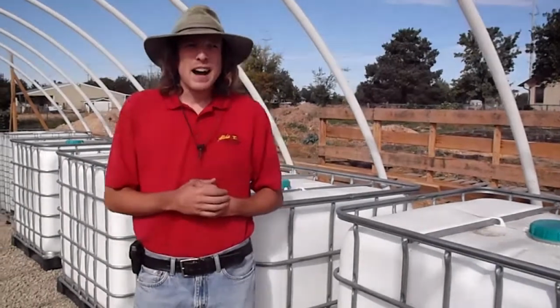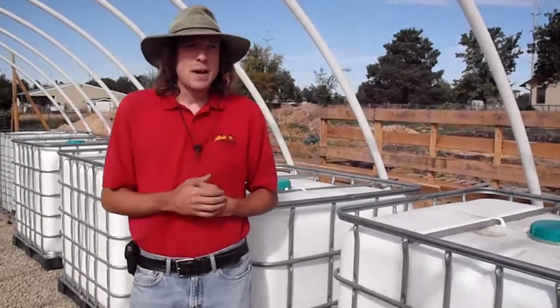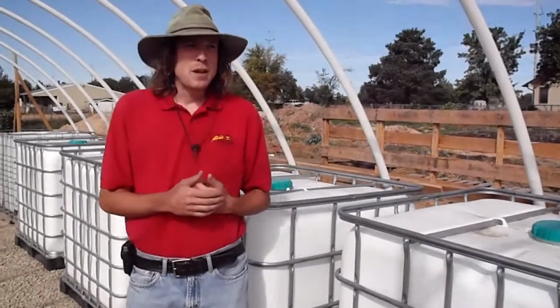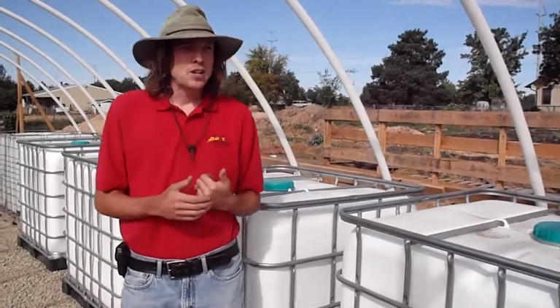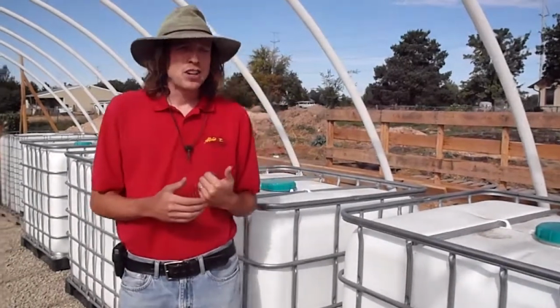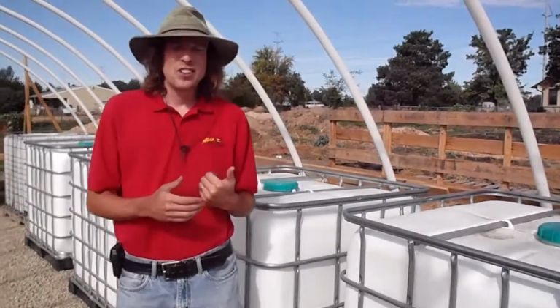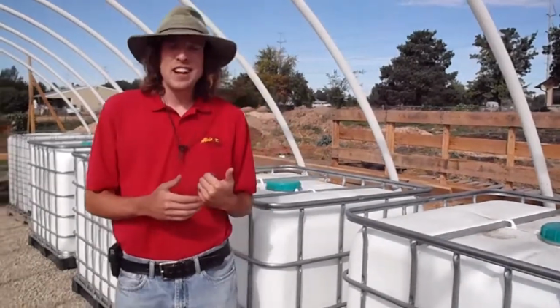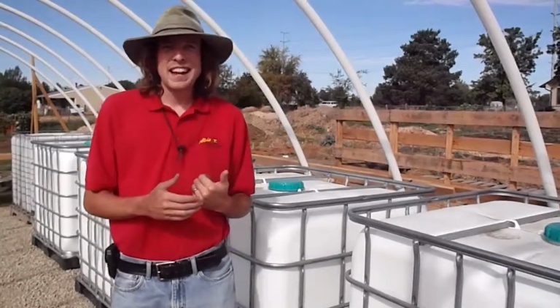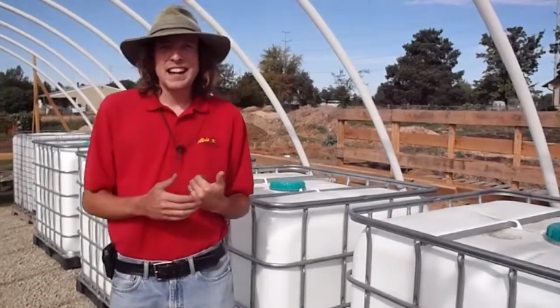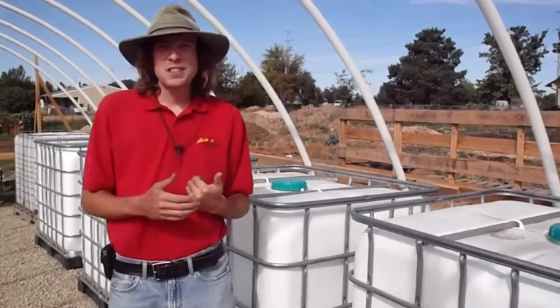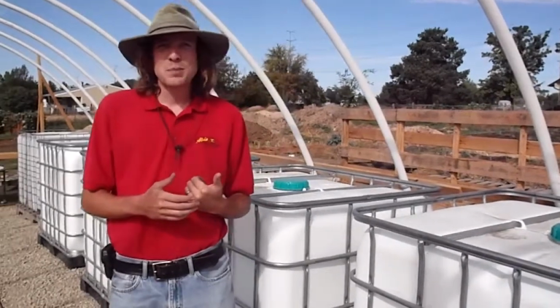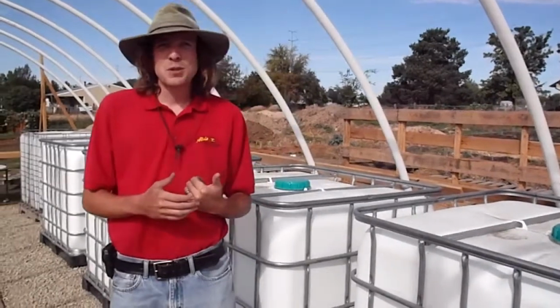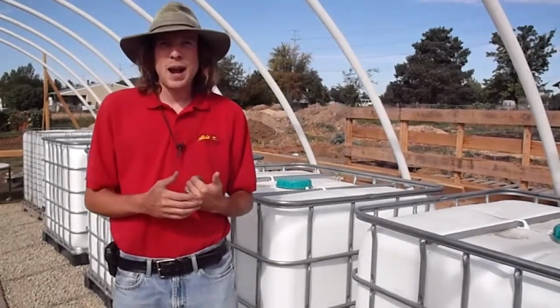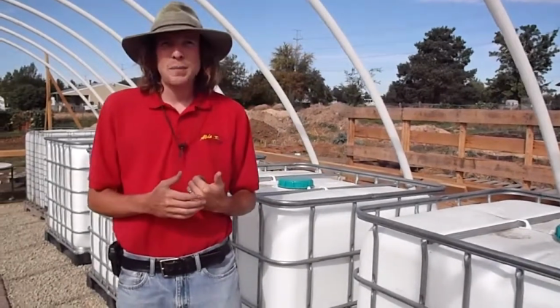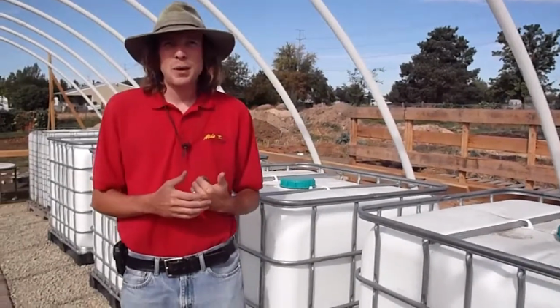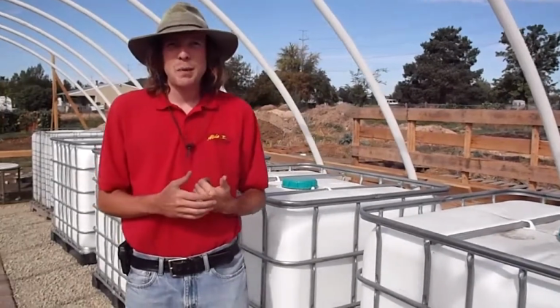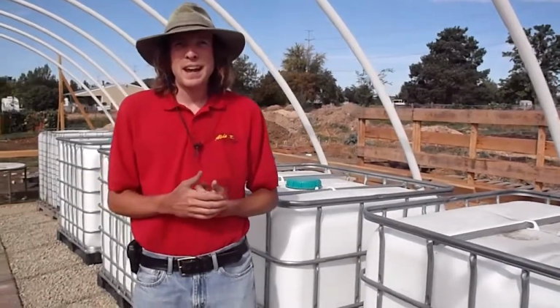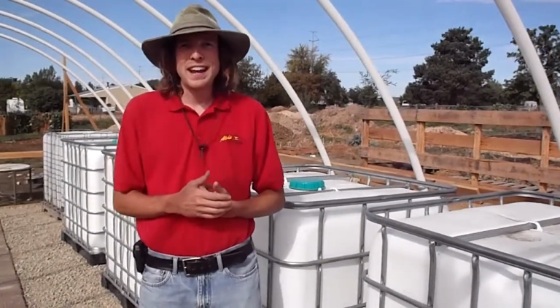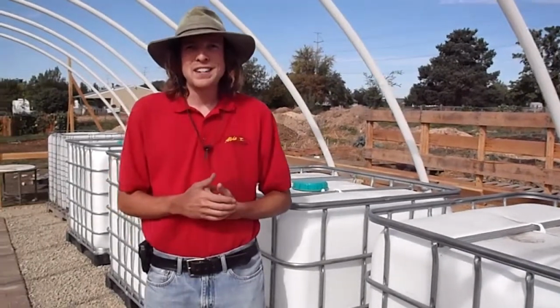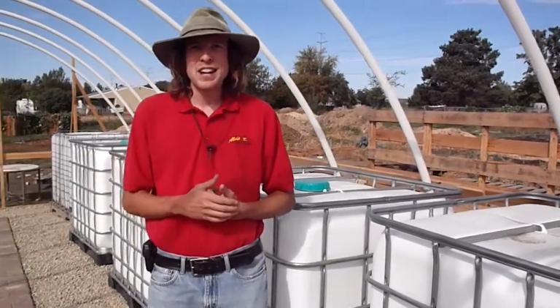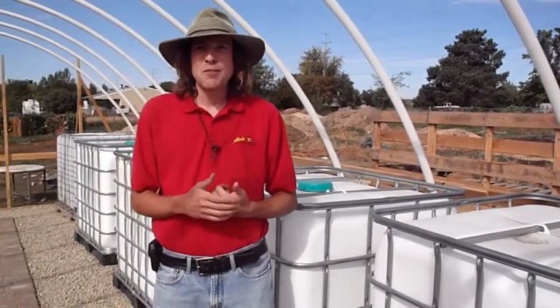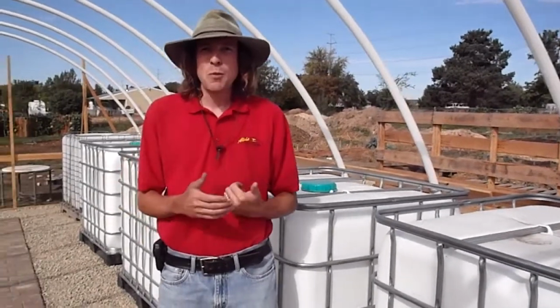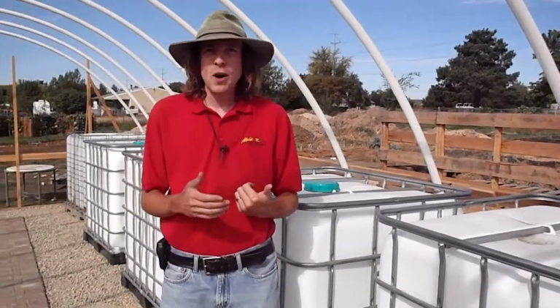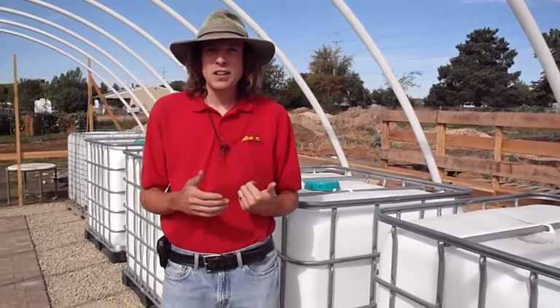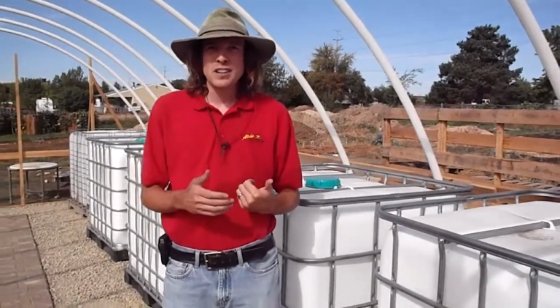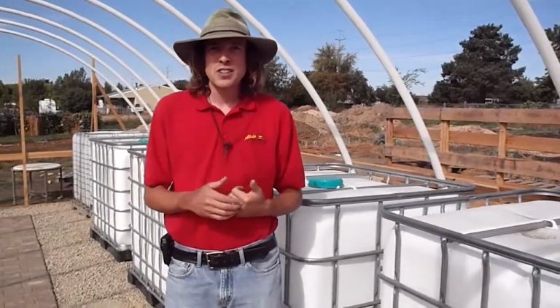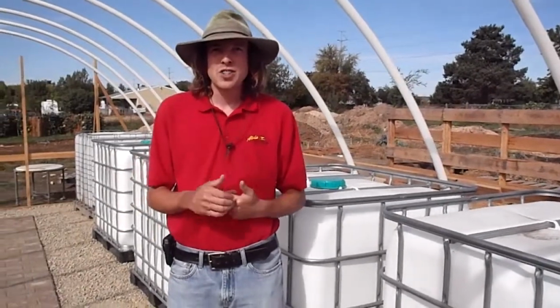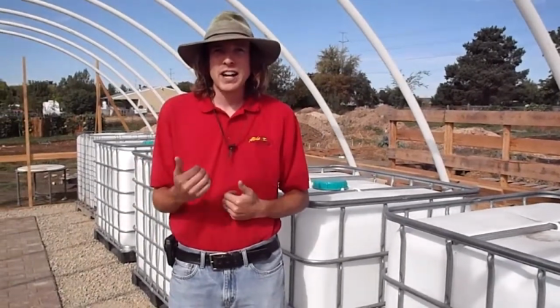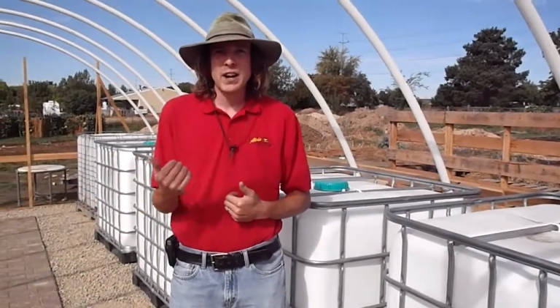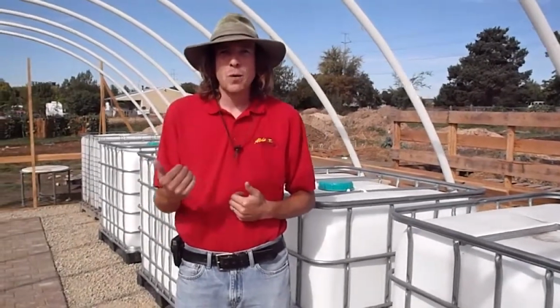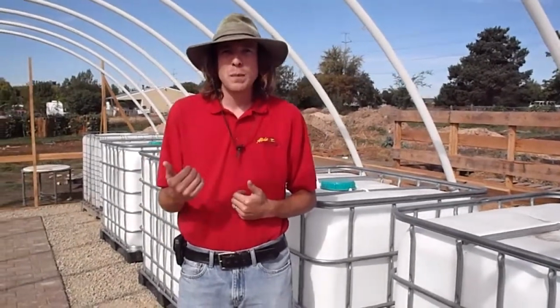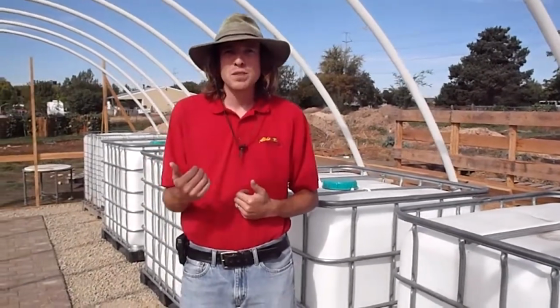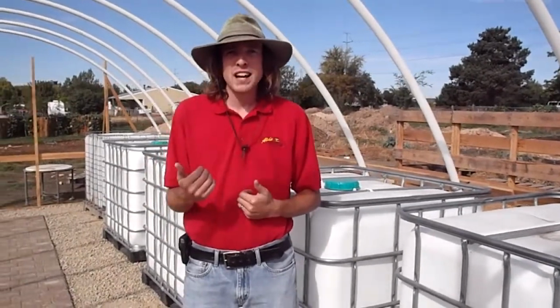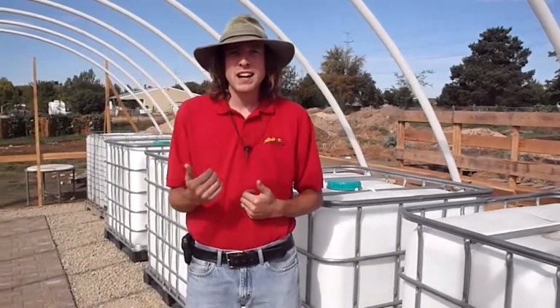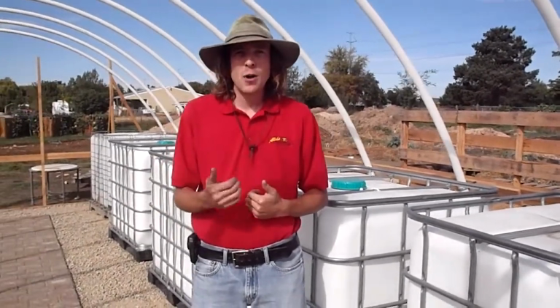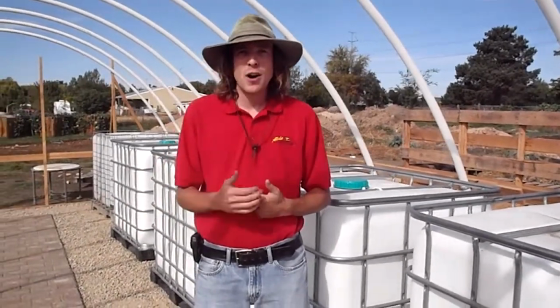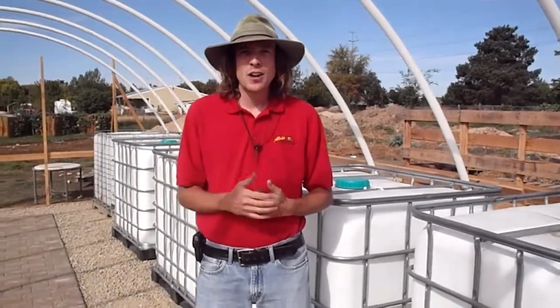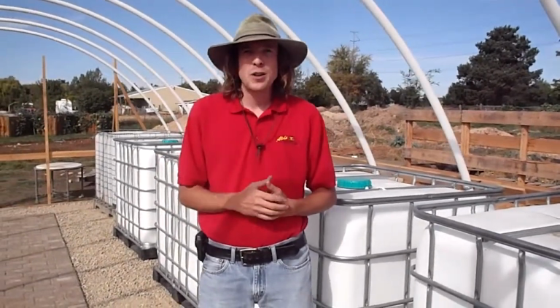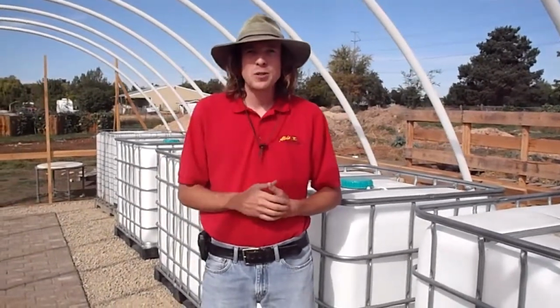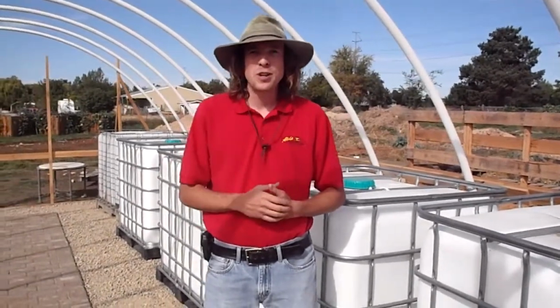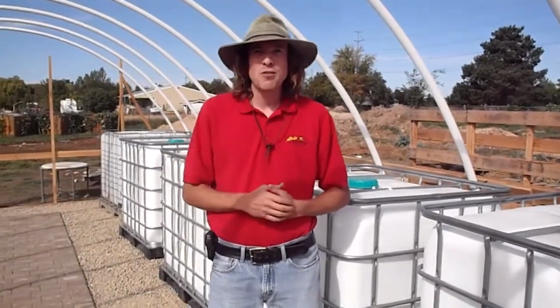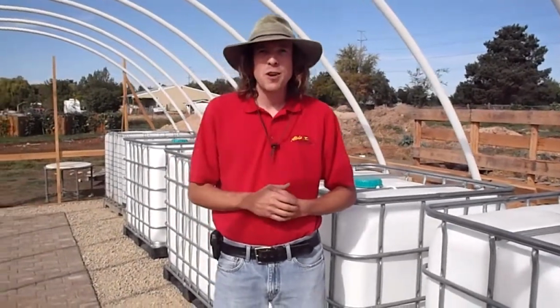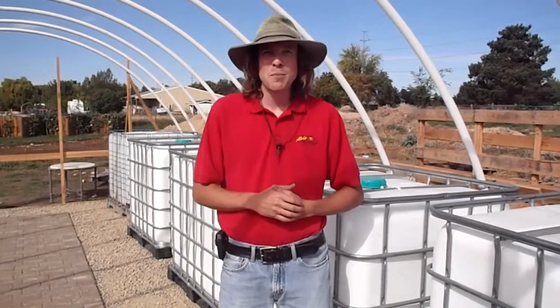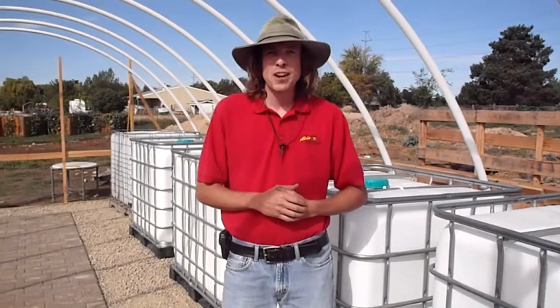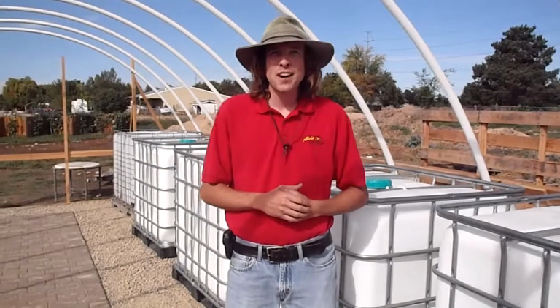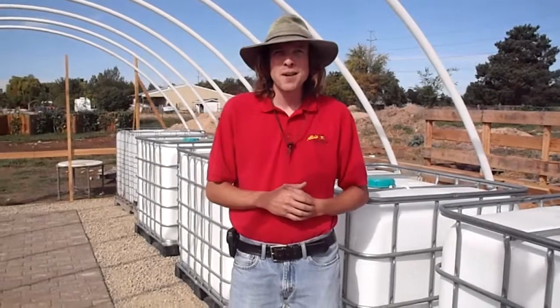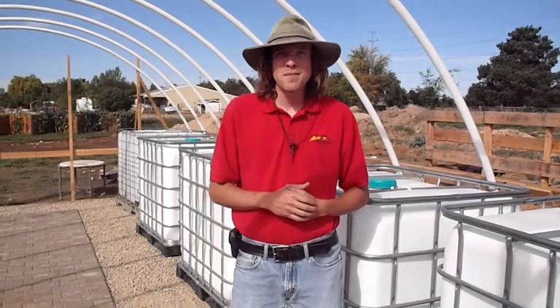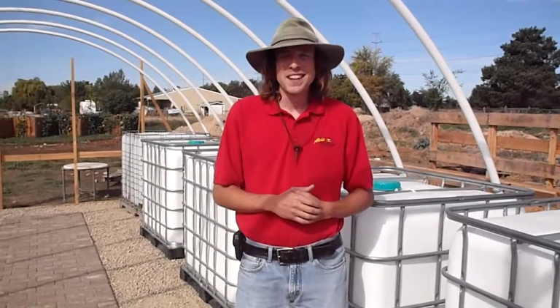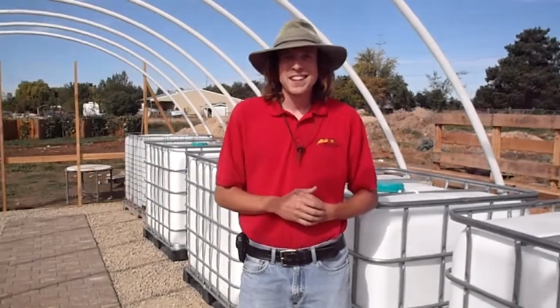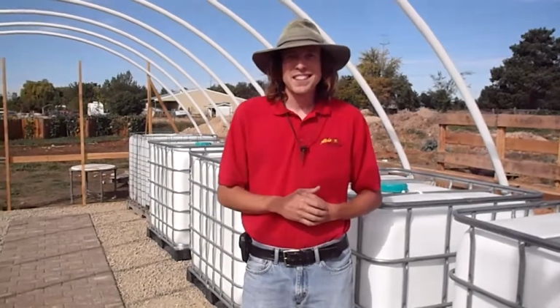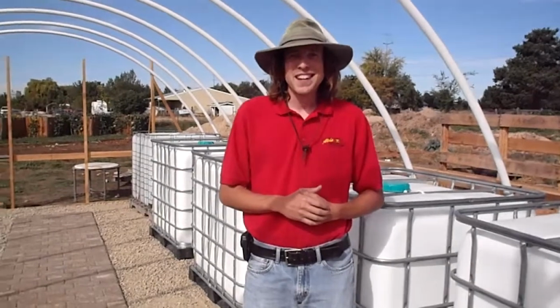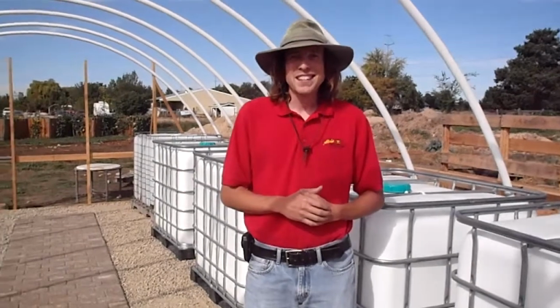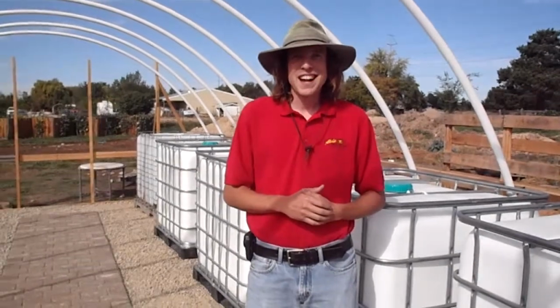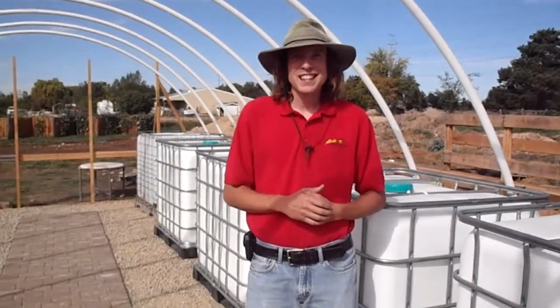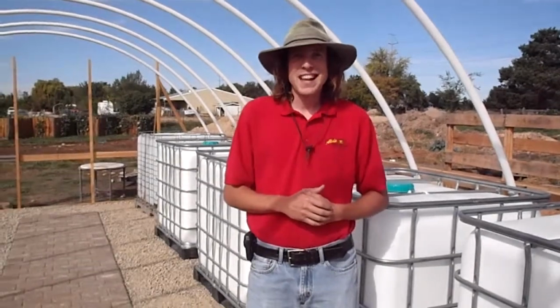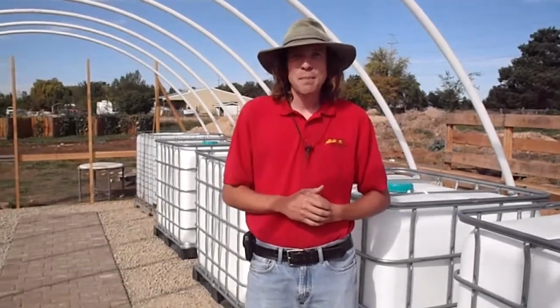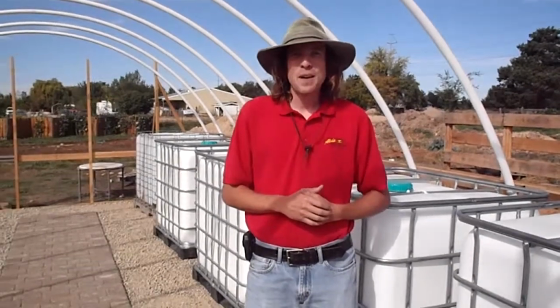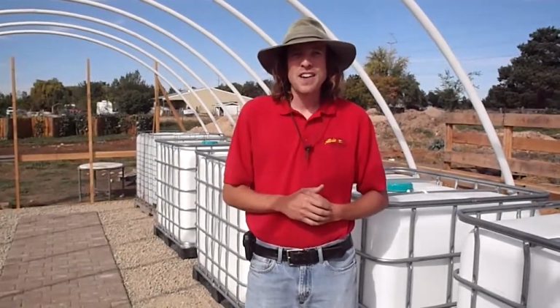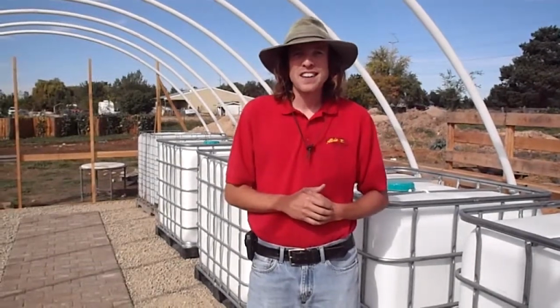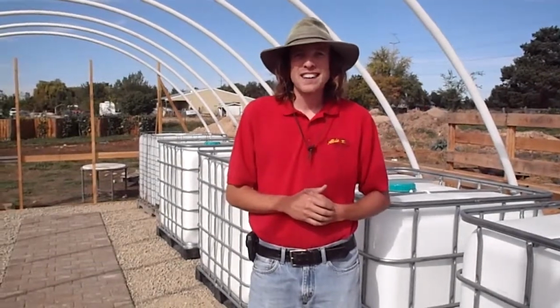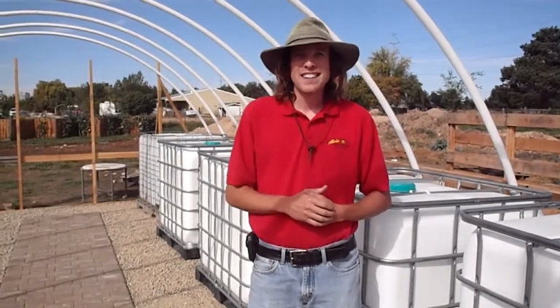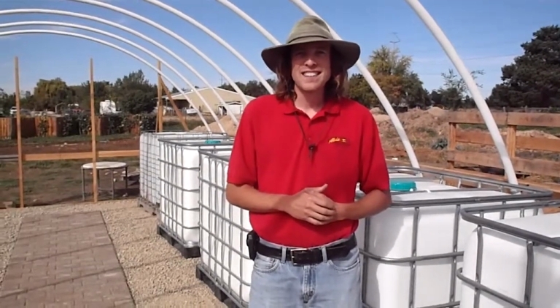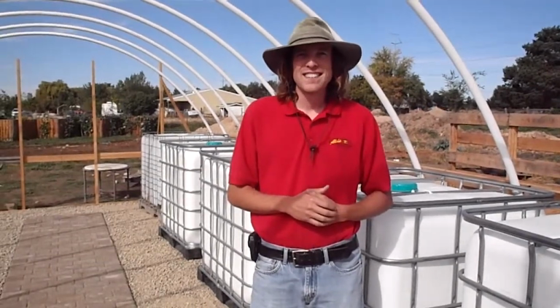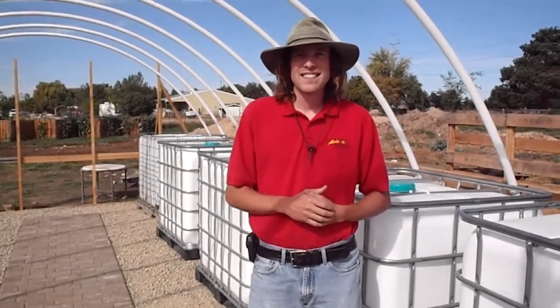Make sure you like and subscribe to our page. And if you want to, you can check out our website OhanaNoTillFarm.com. Thanks guys and happy gardening. Bye.